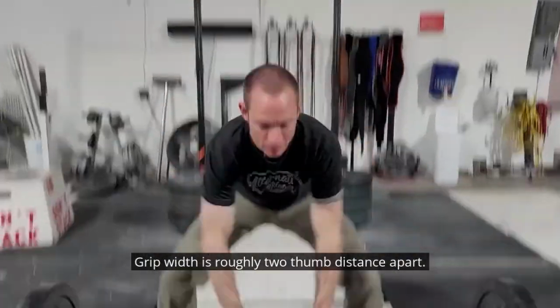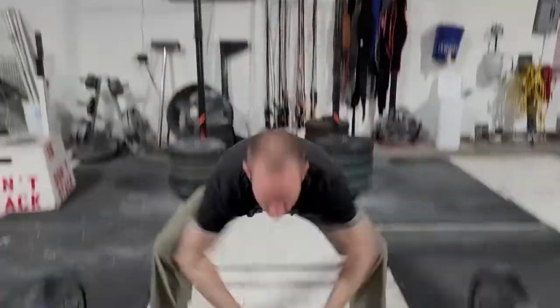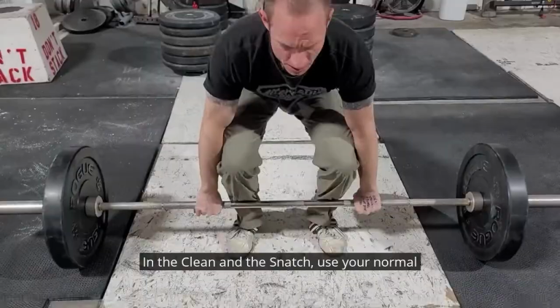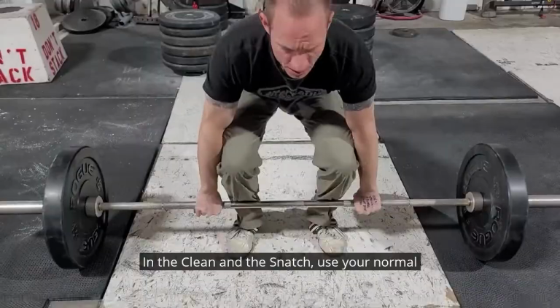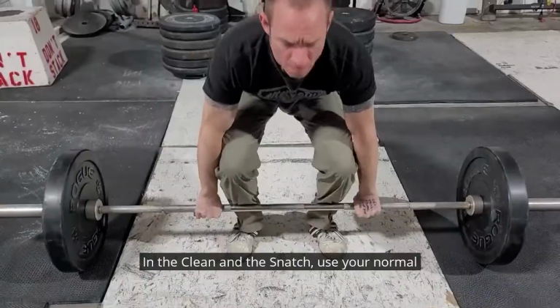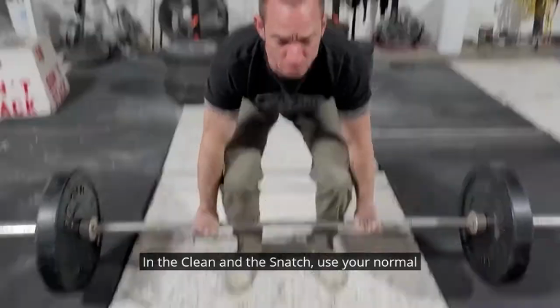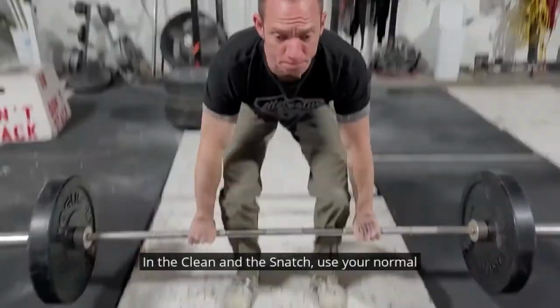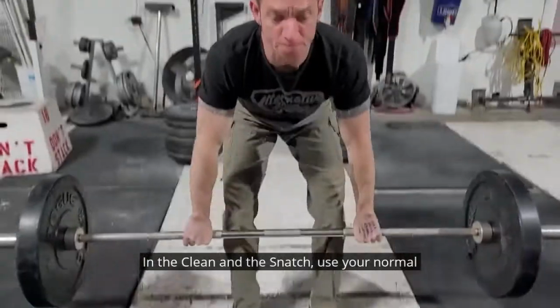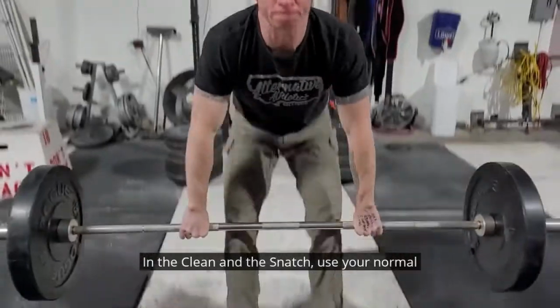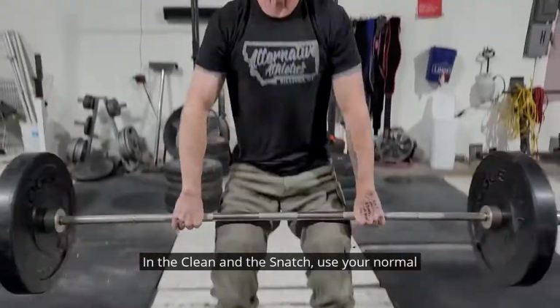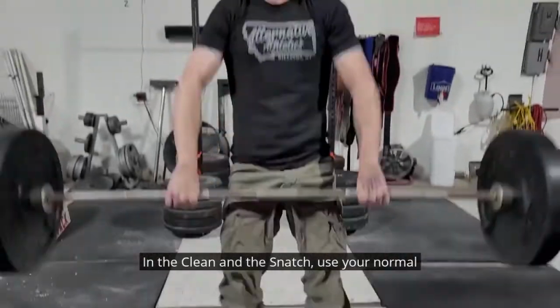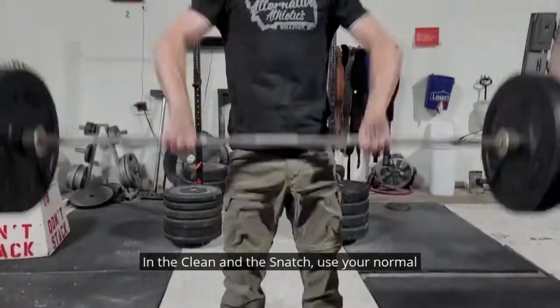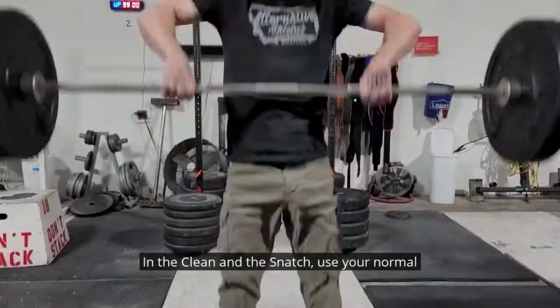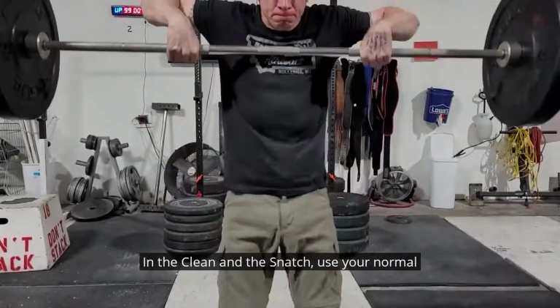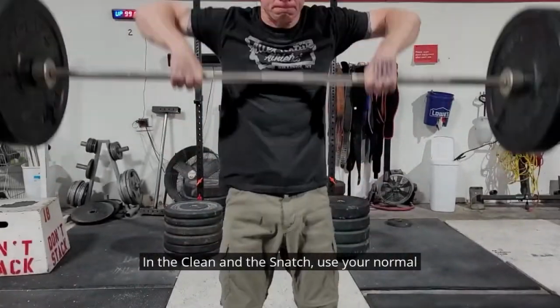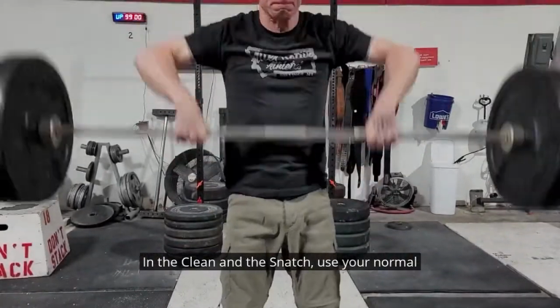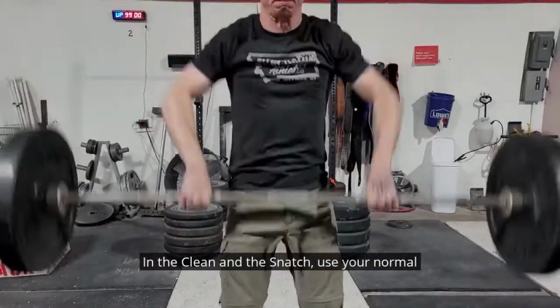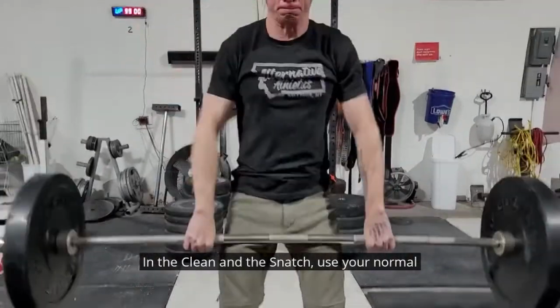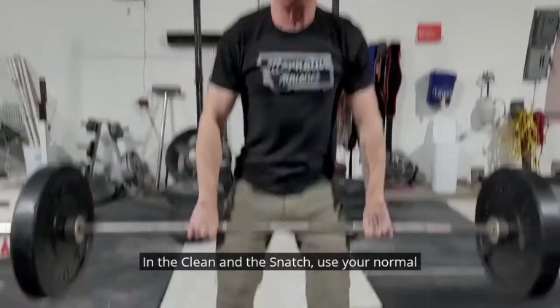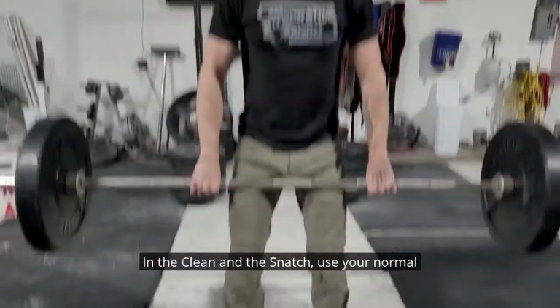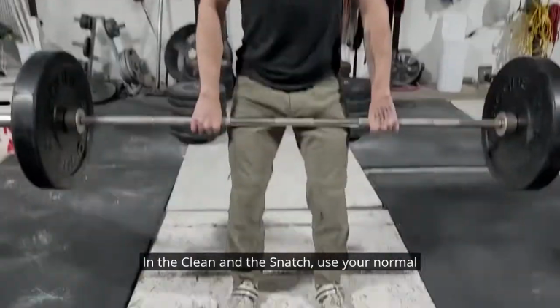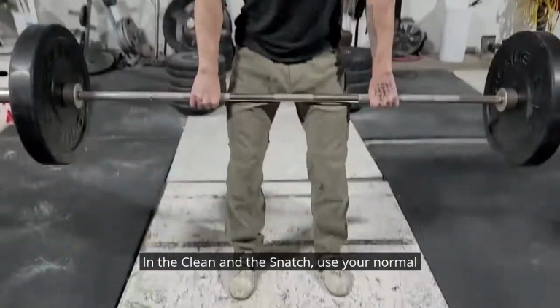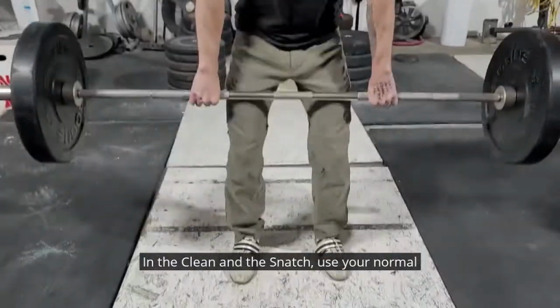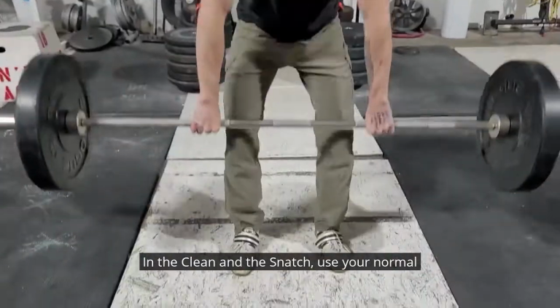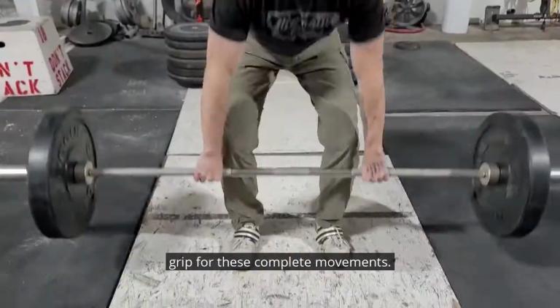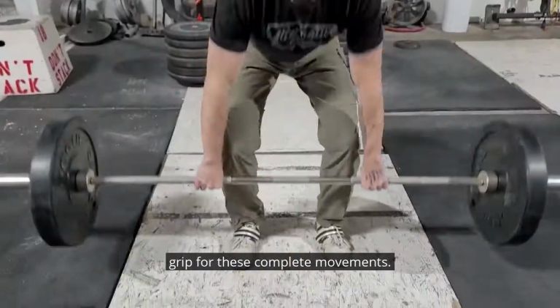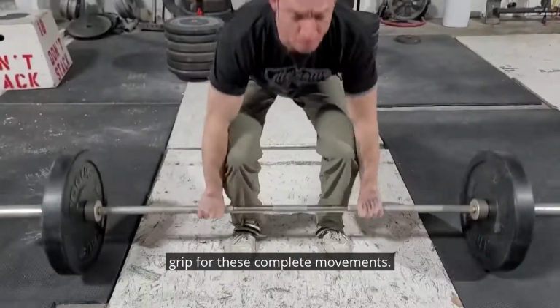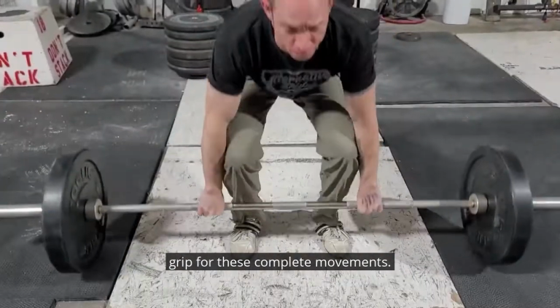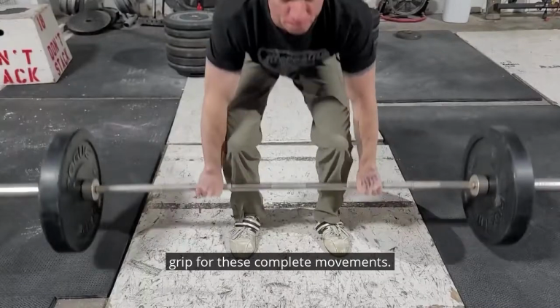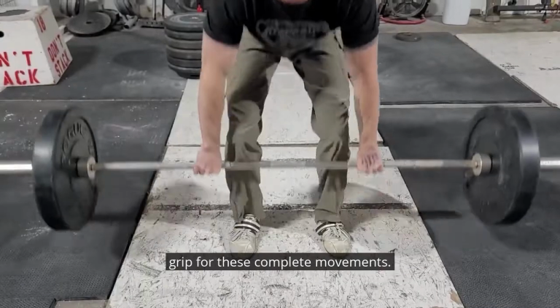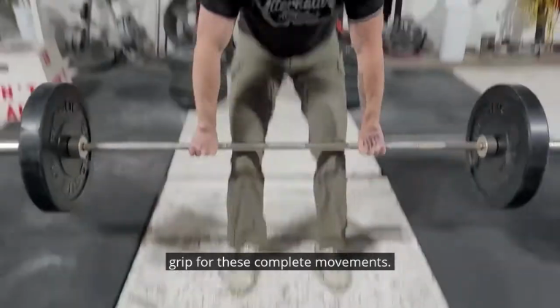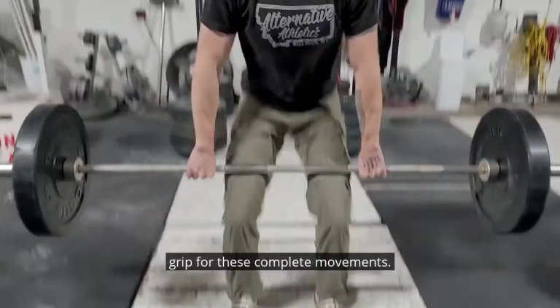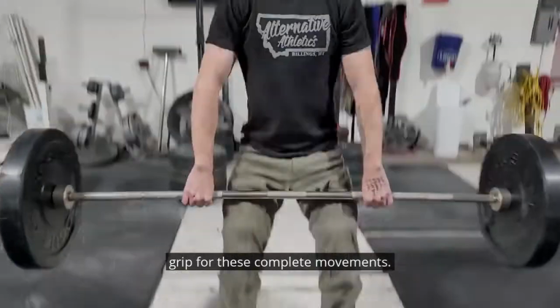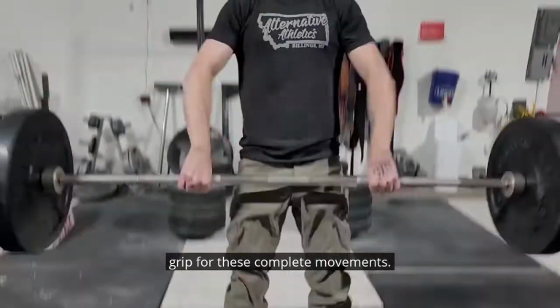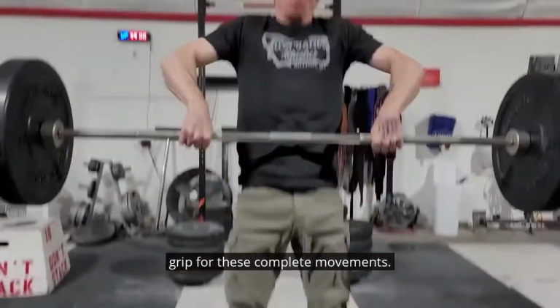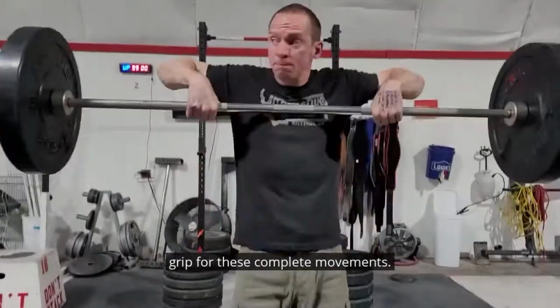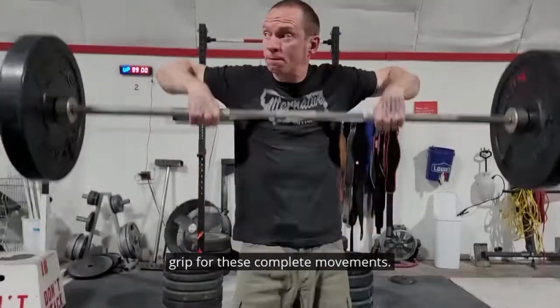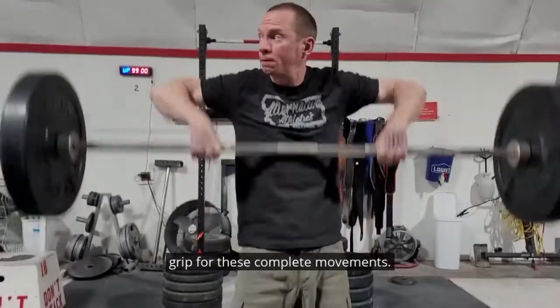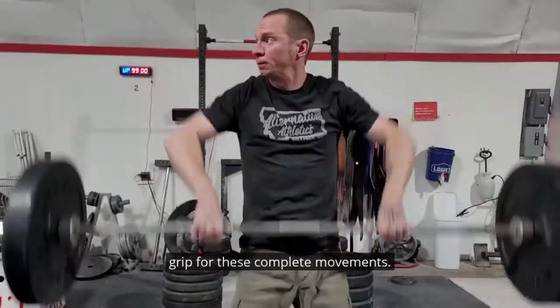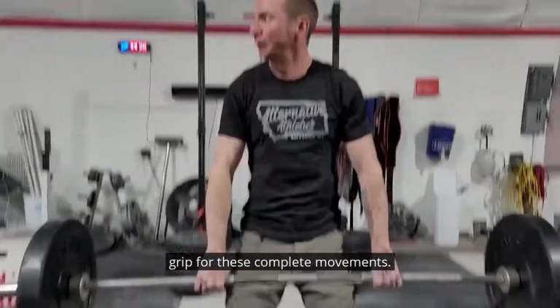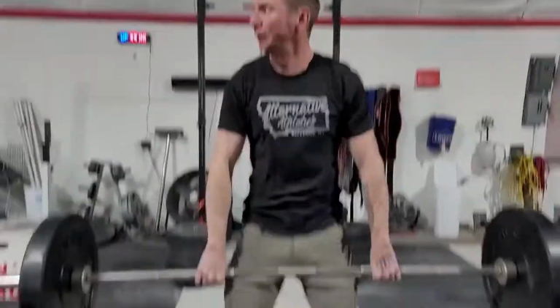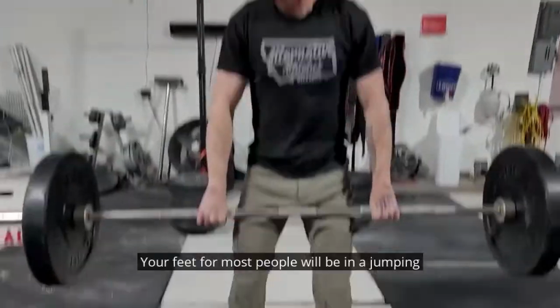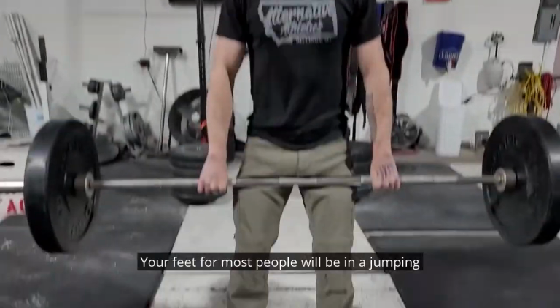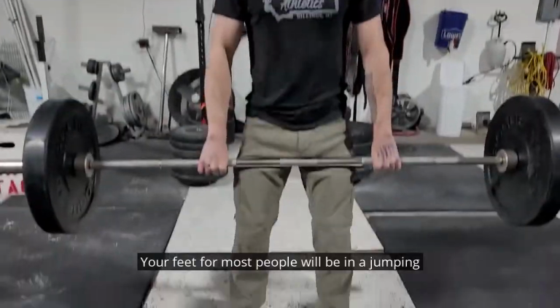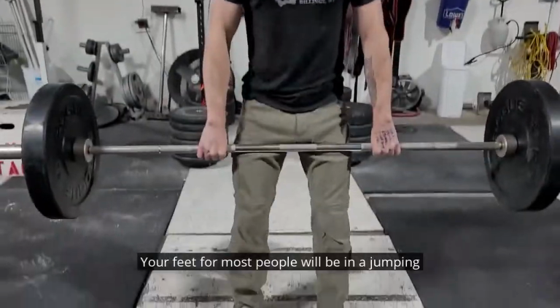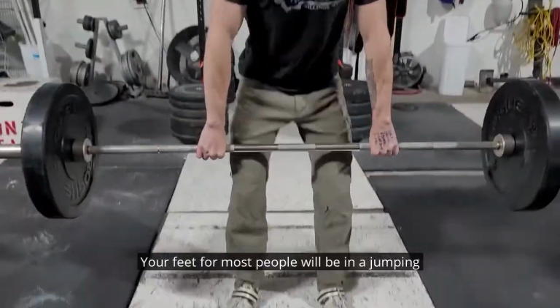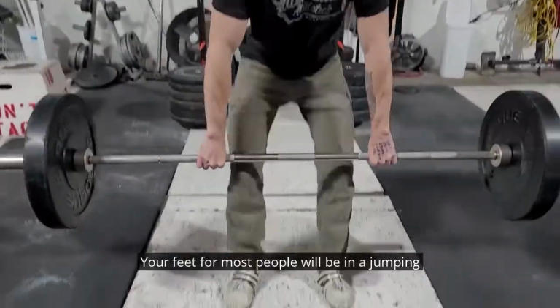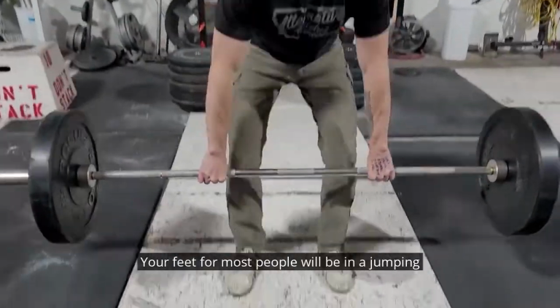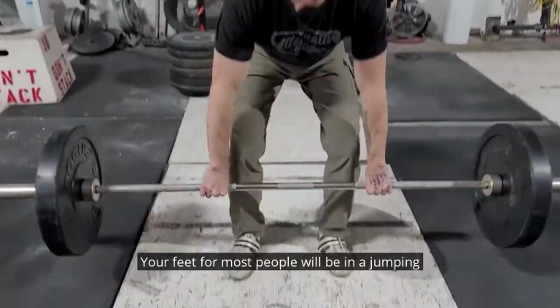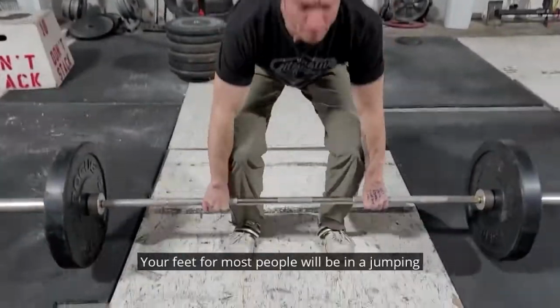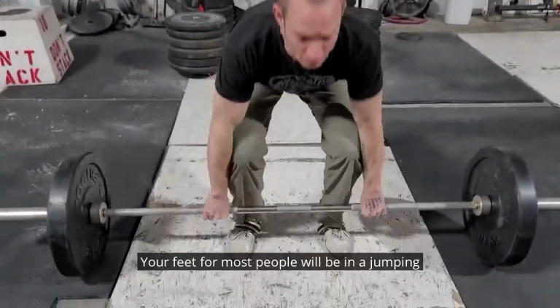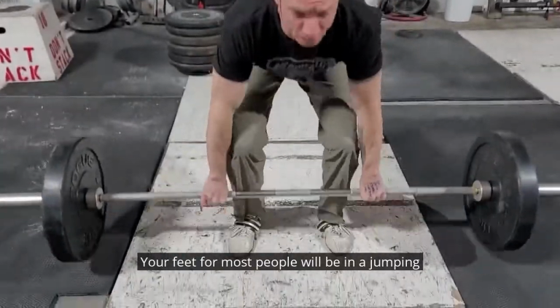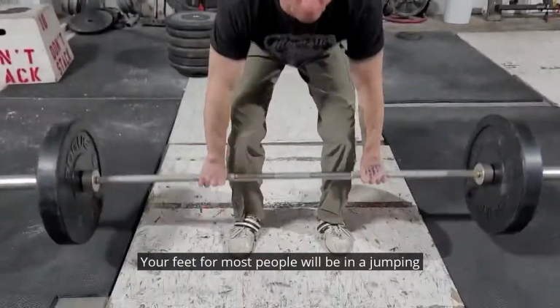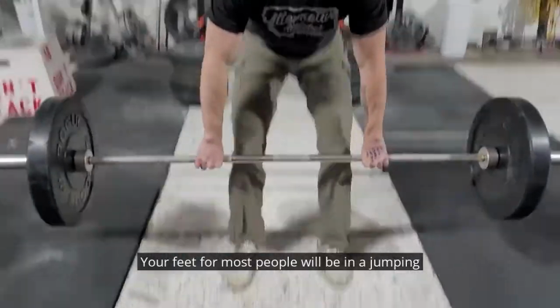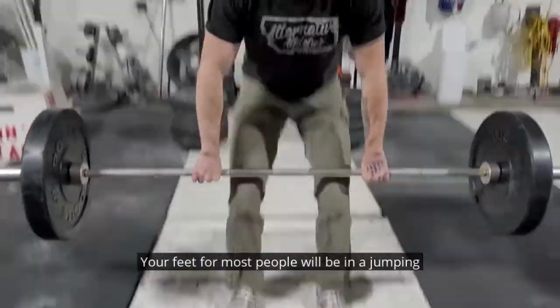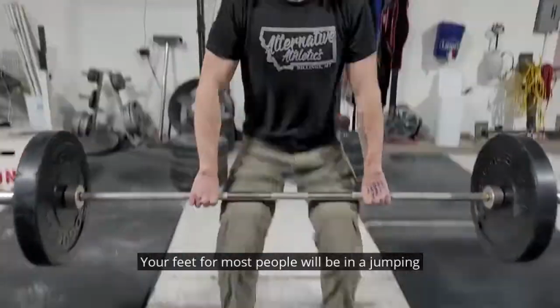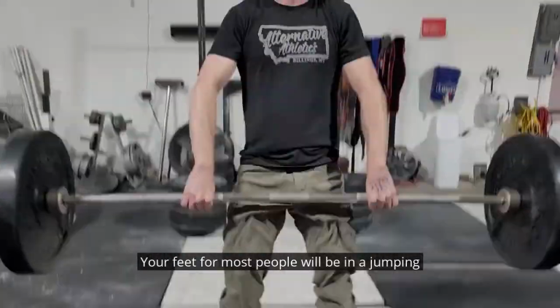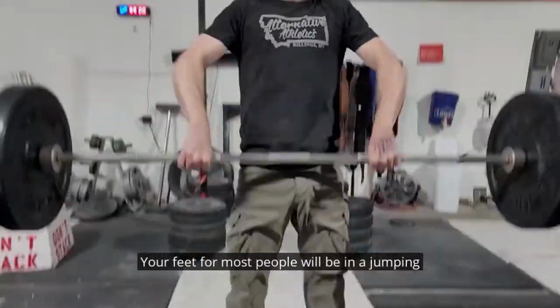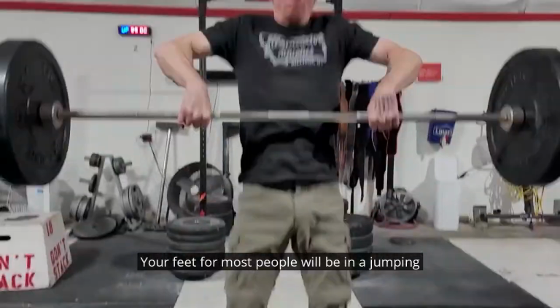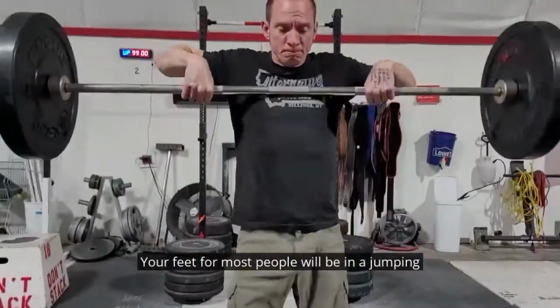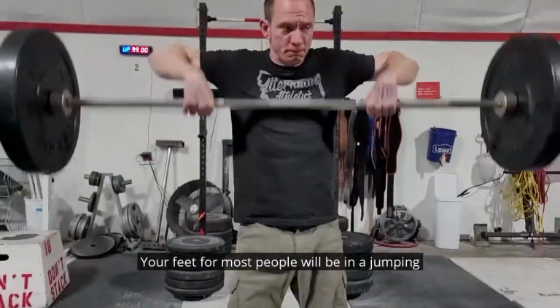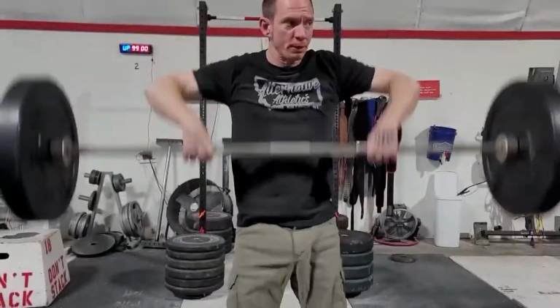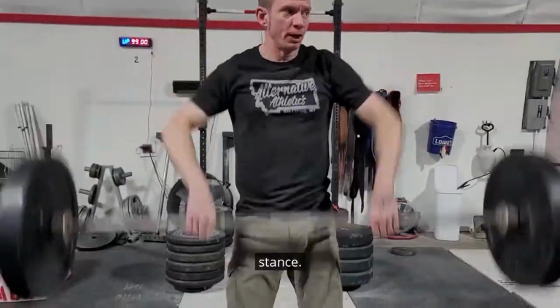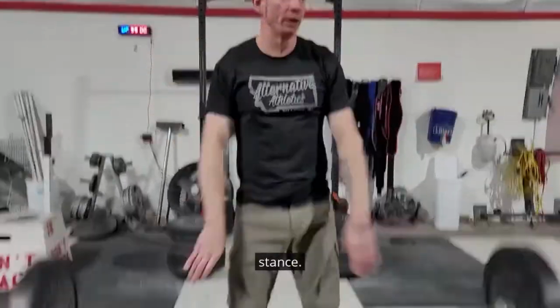In the clean and the snatch, use your normal grip for these complete movements. Your feet, for most people, will be in a jumping stance.